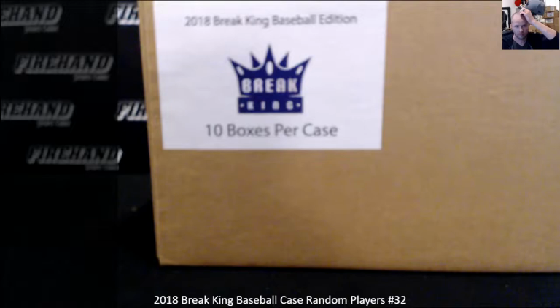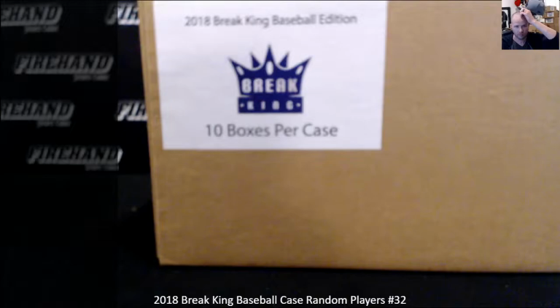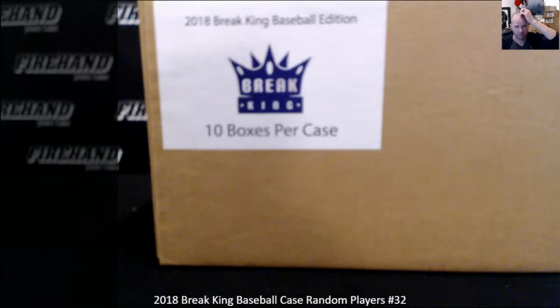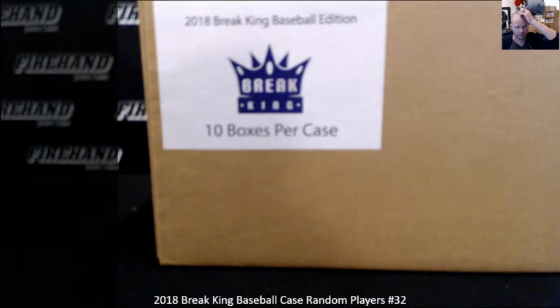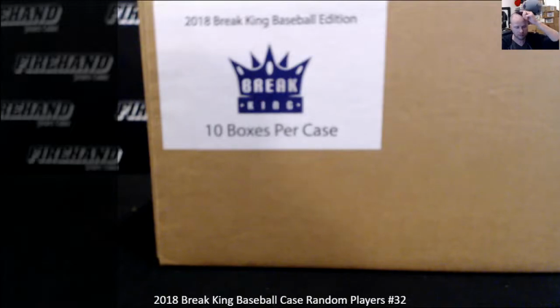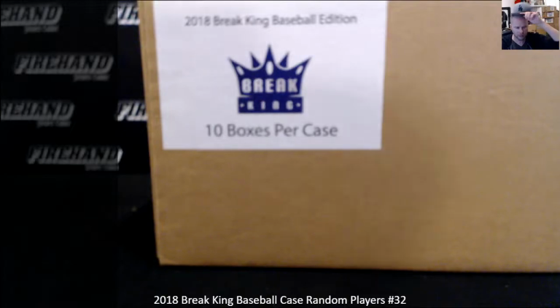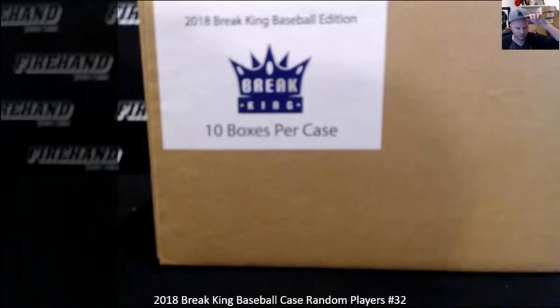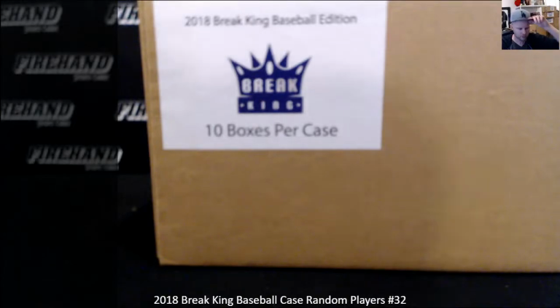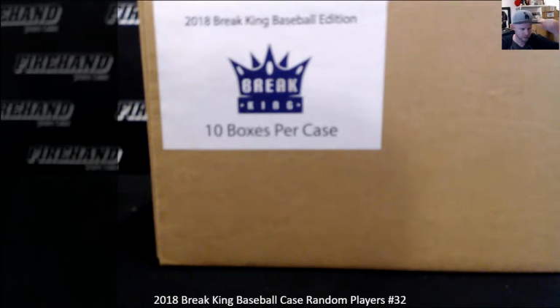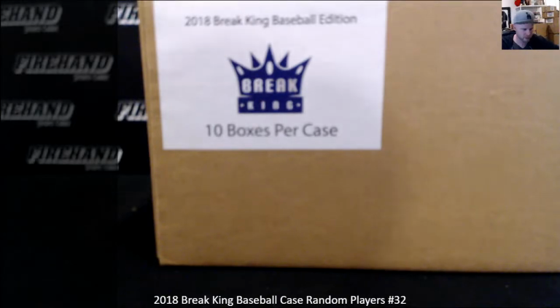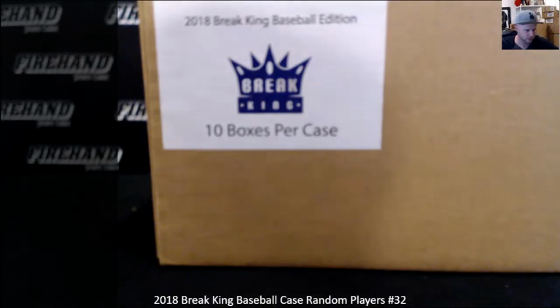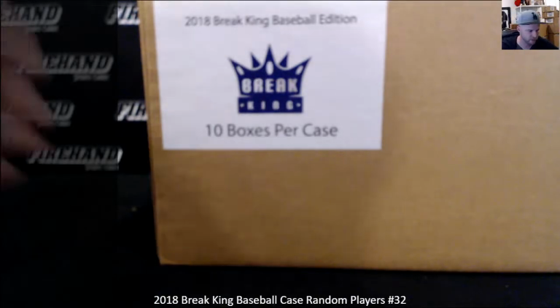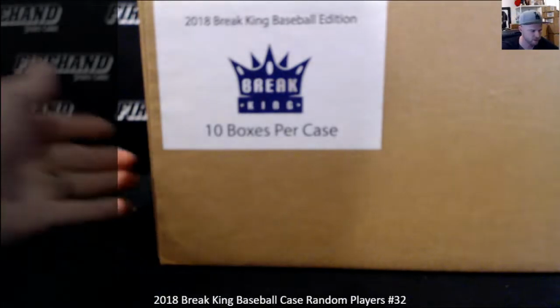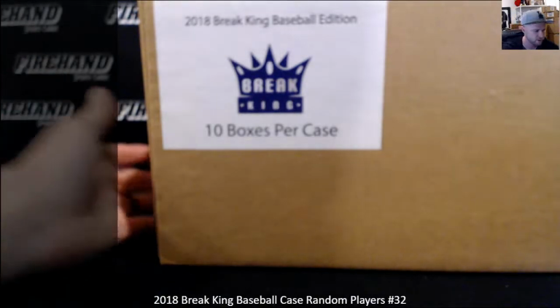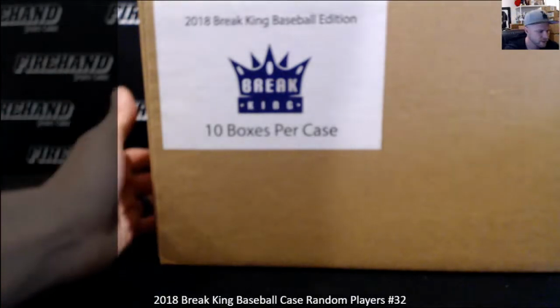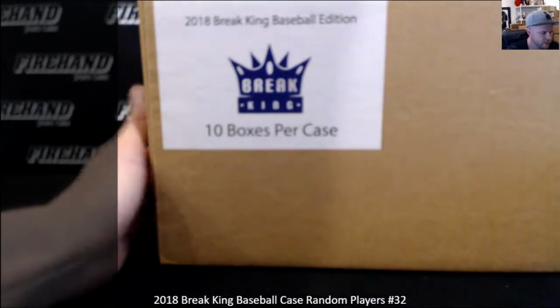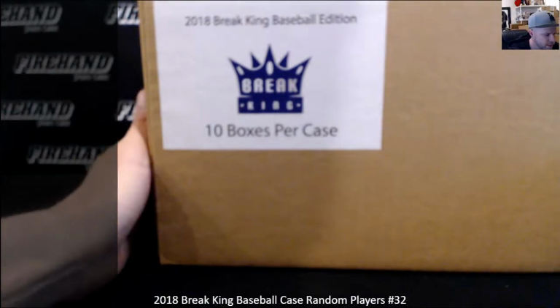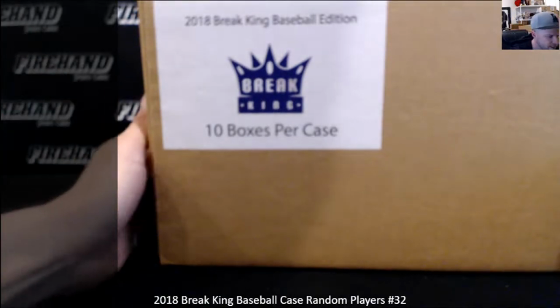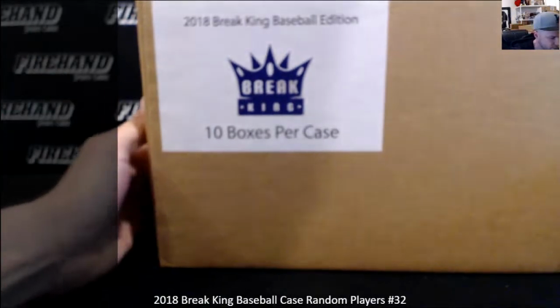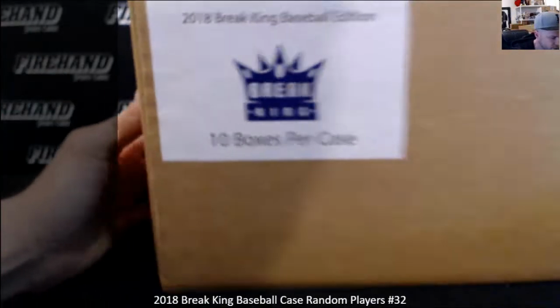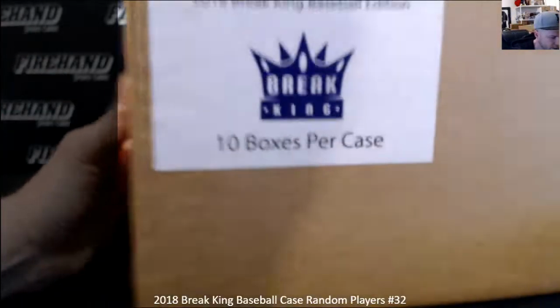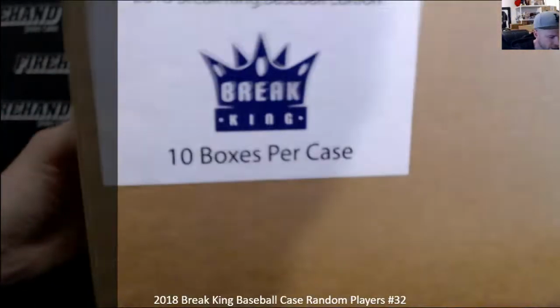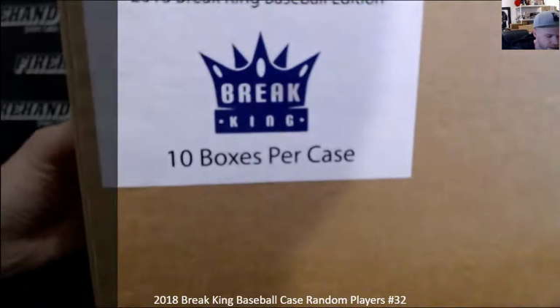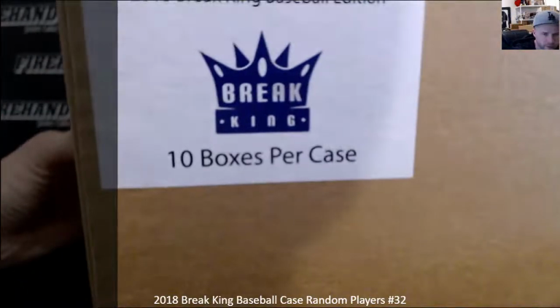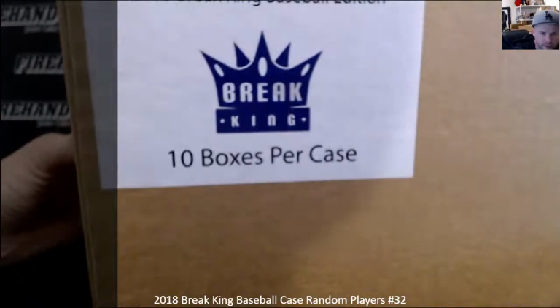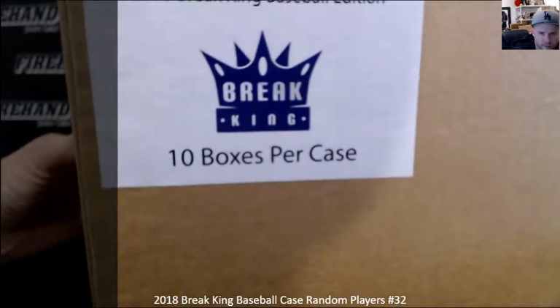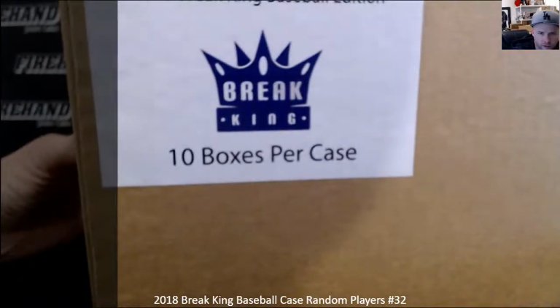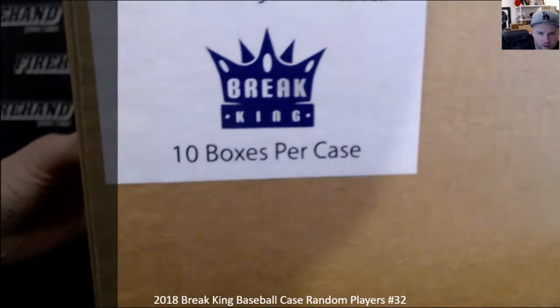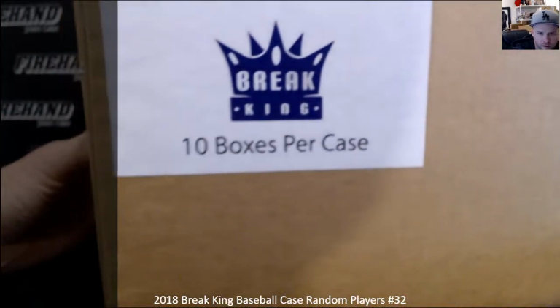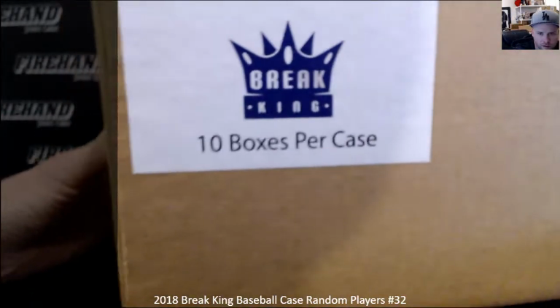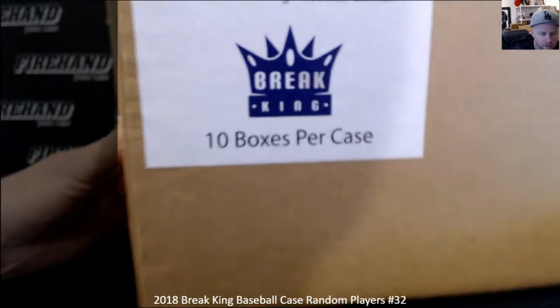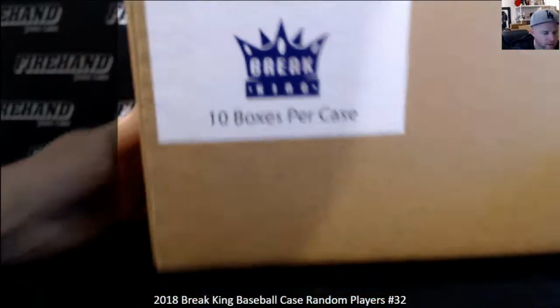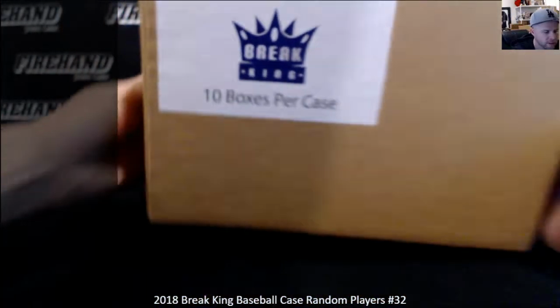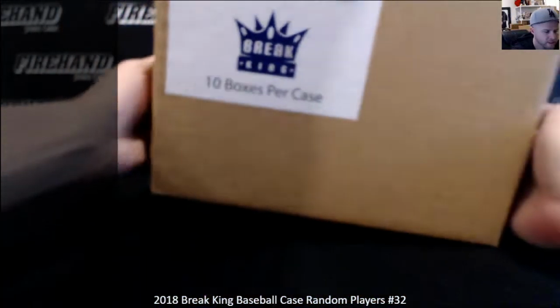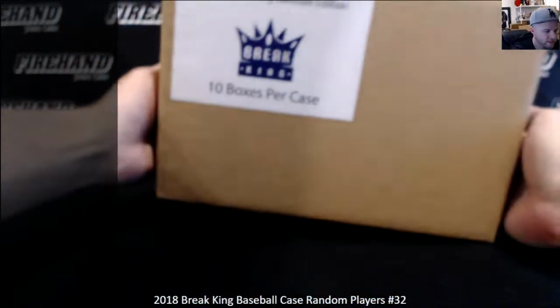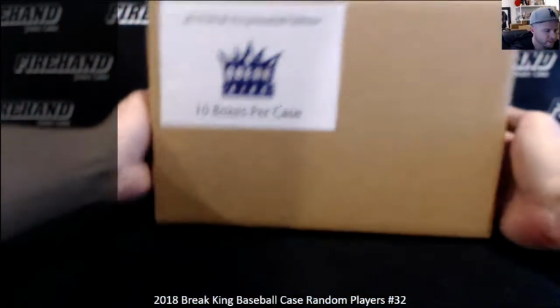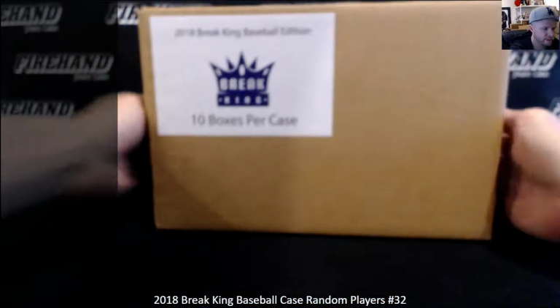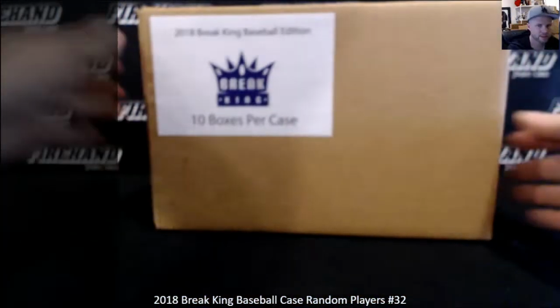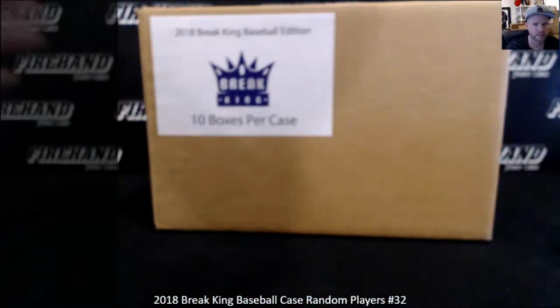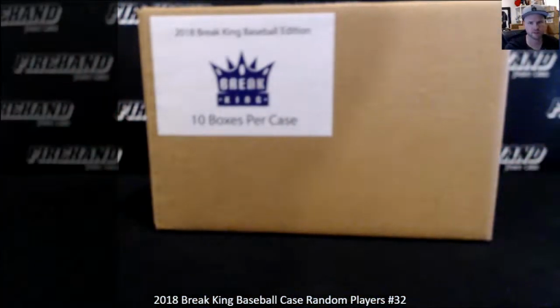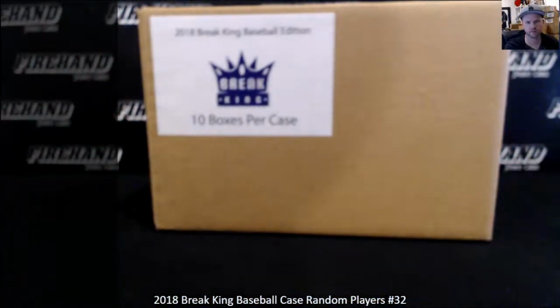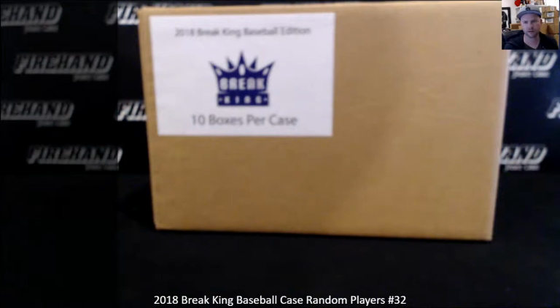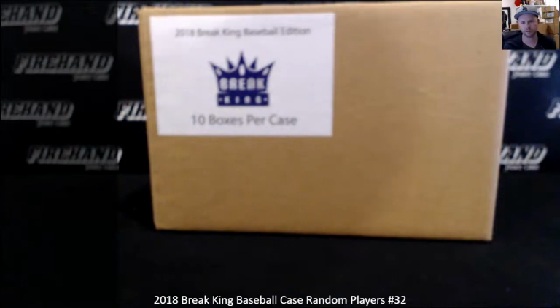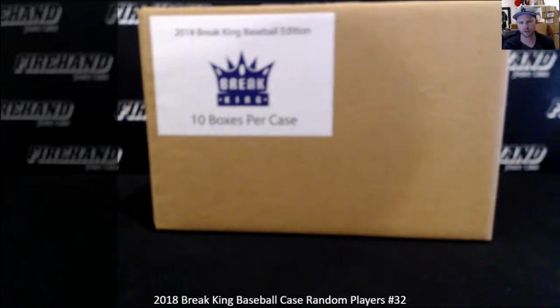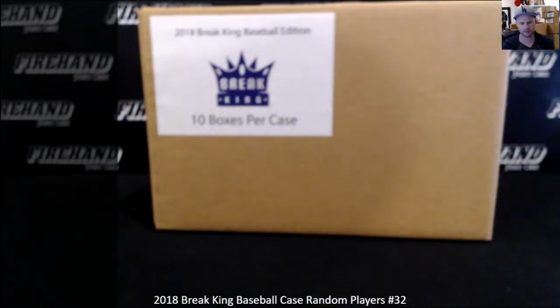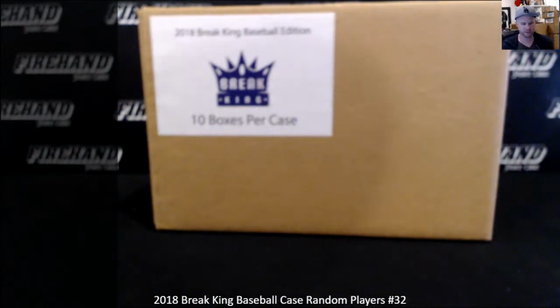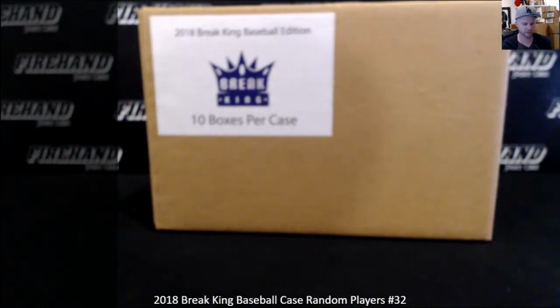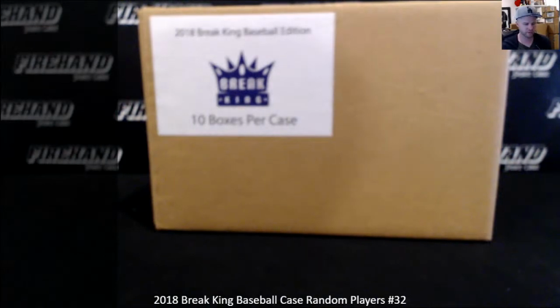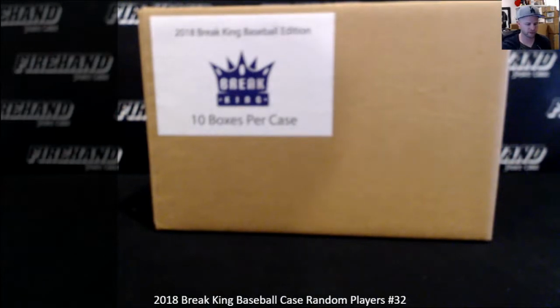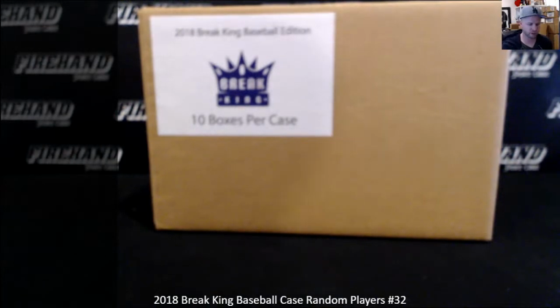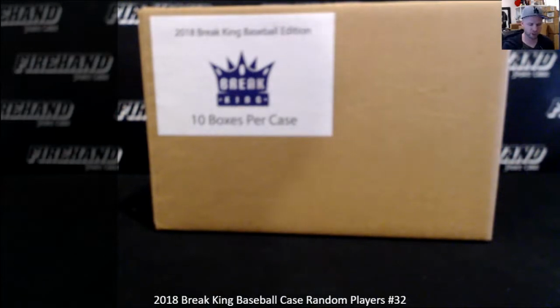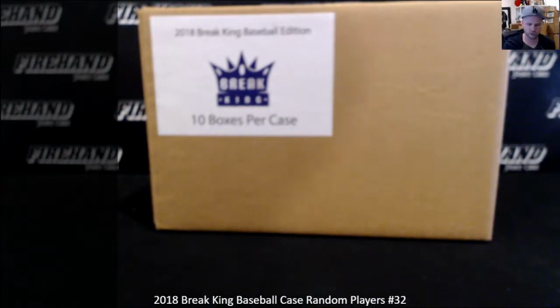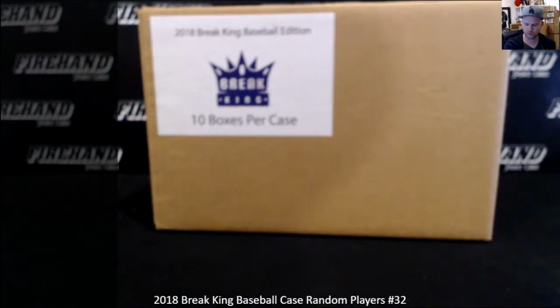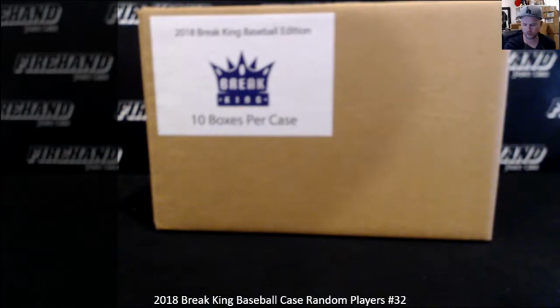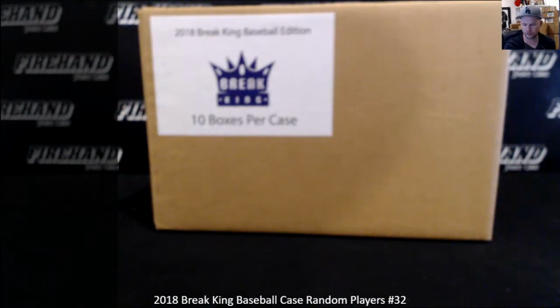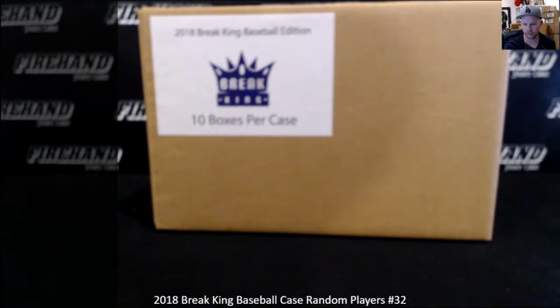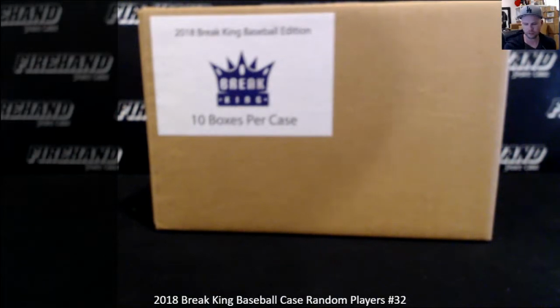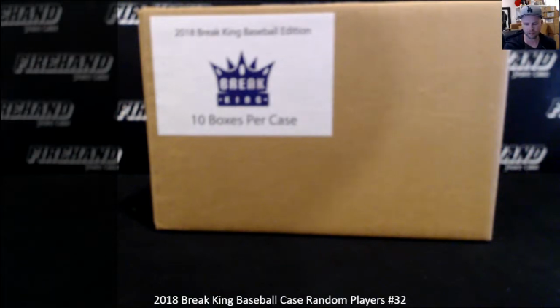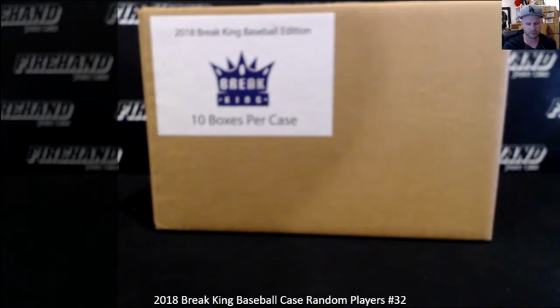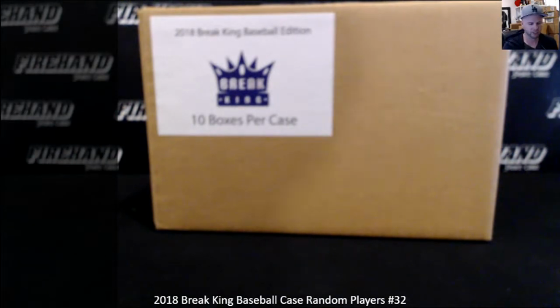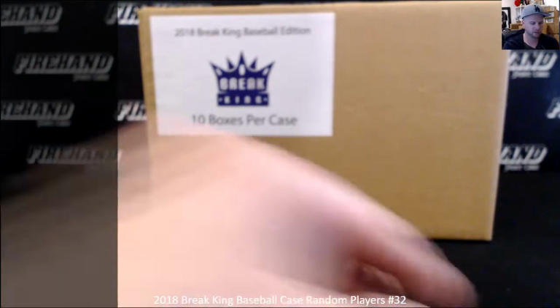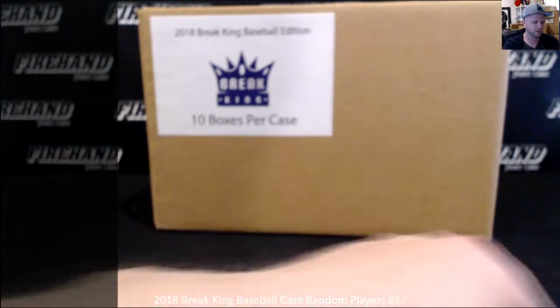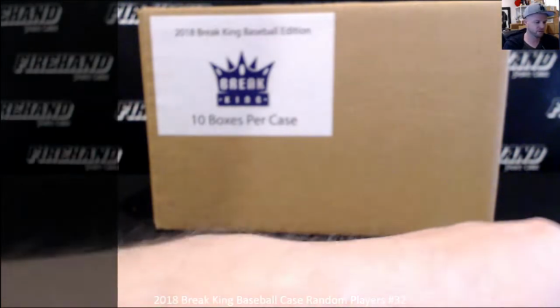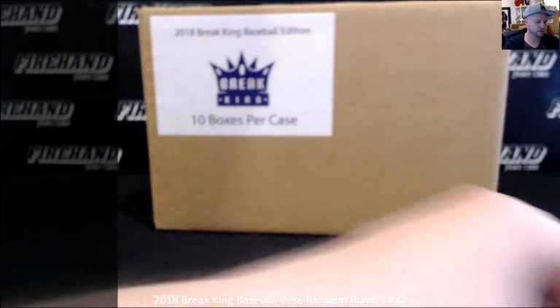Good luck boys and girls. 2018 Breaking Baseball, 10 box case, random players, number 32. Thank you all for joining.